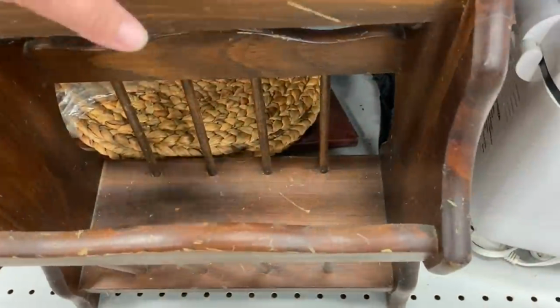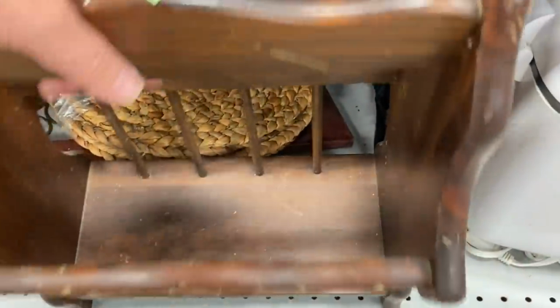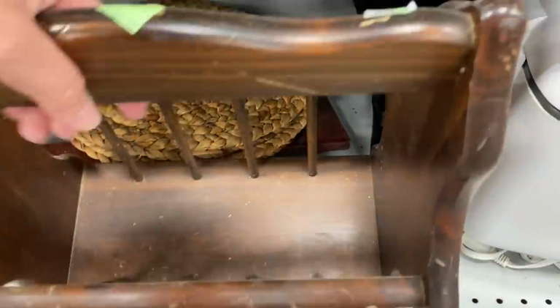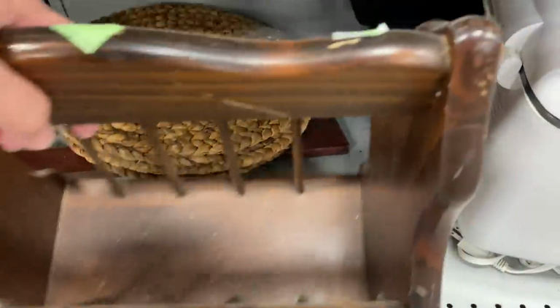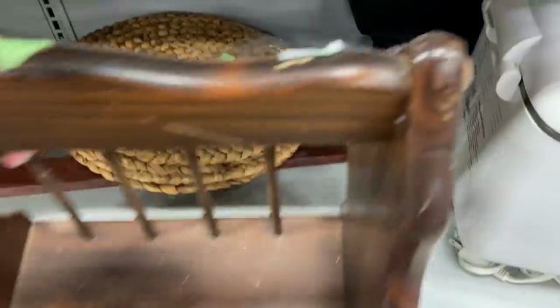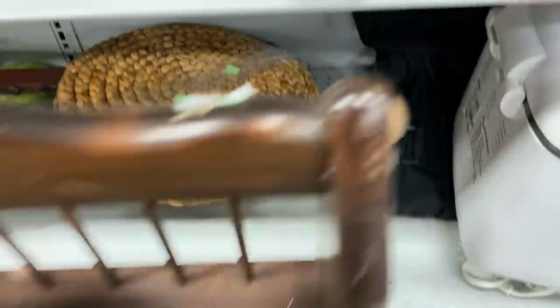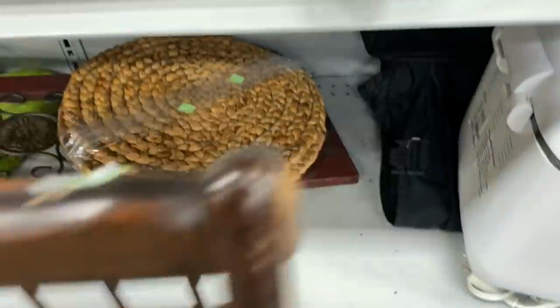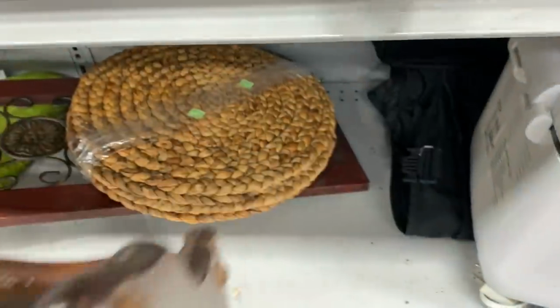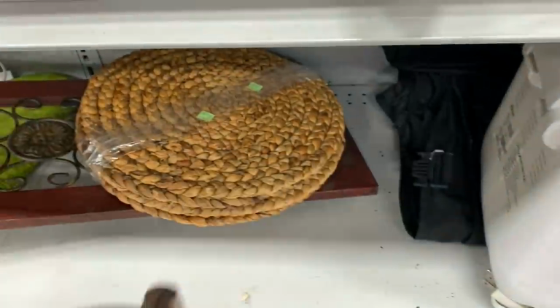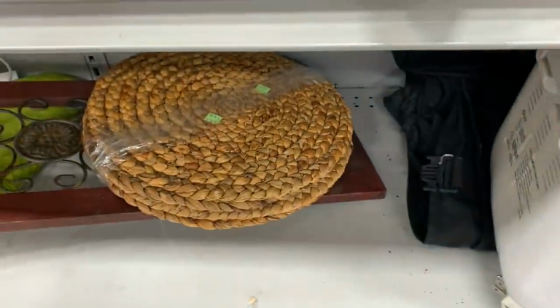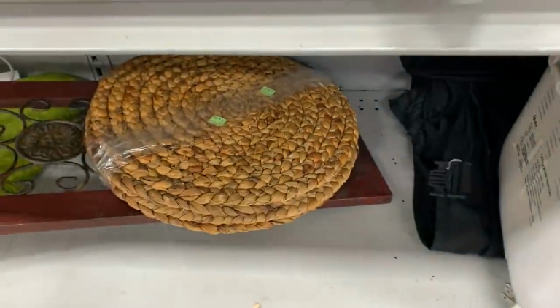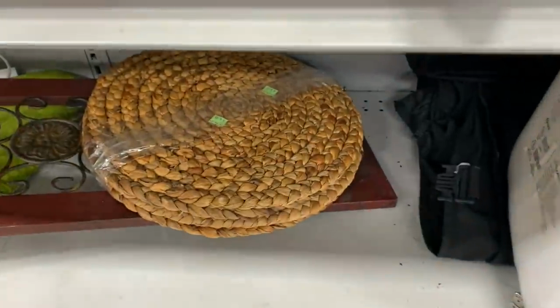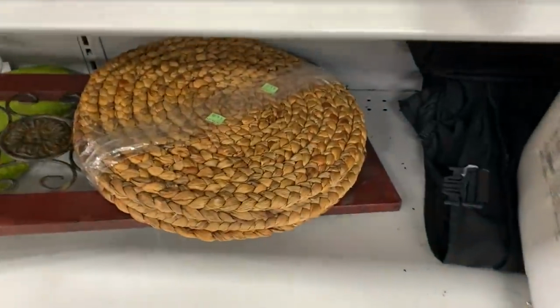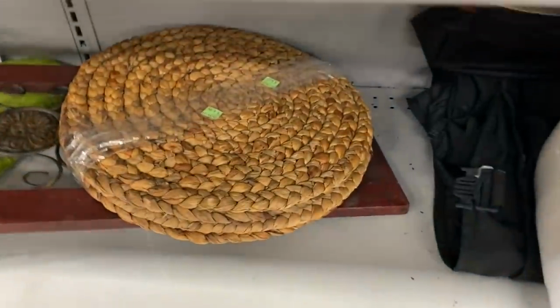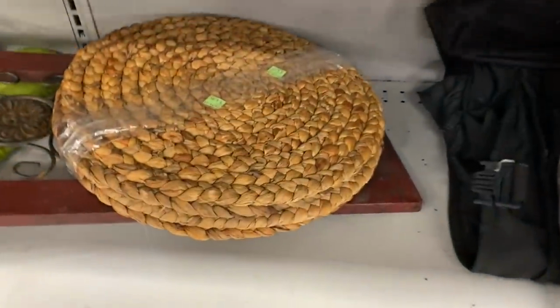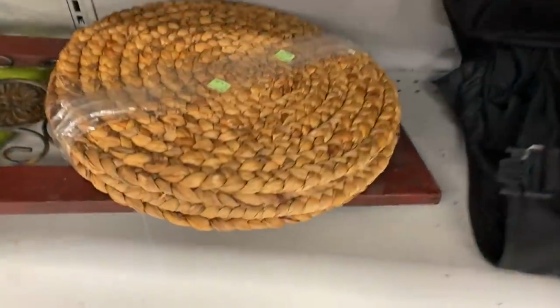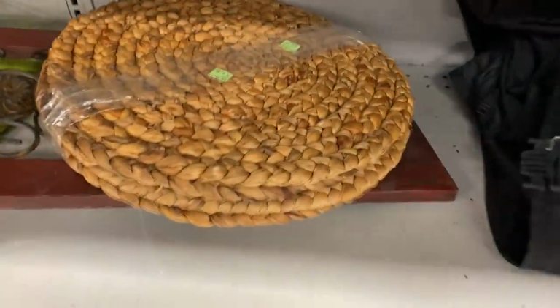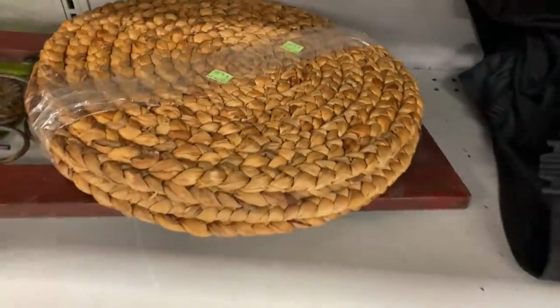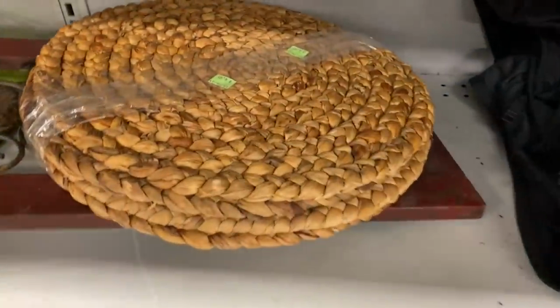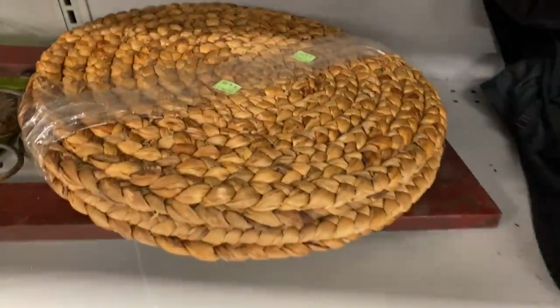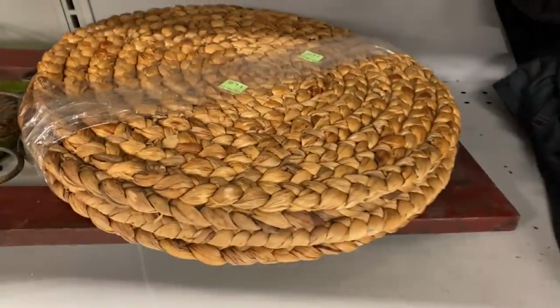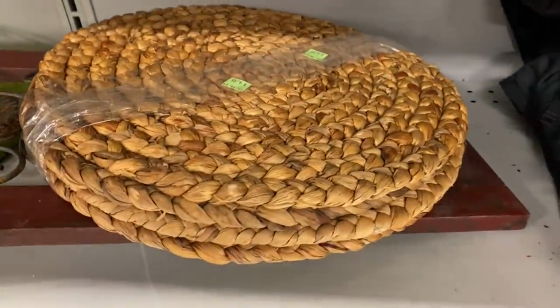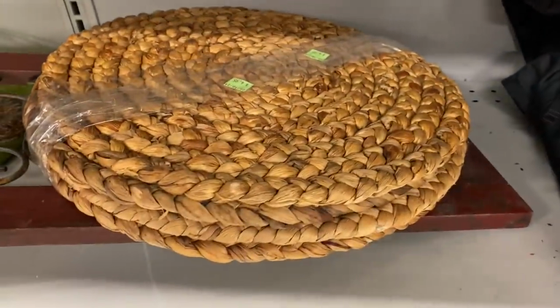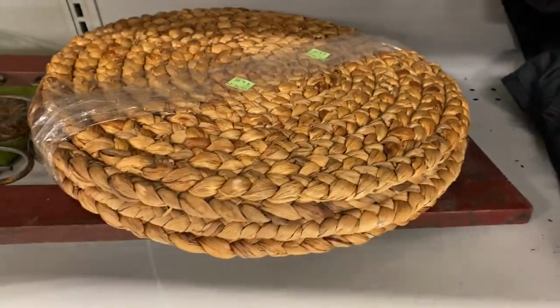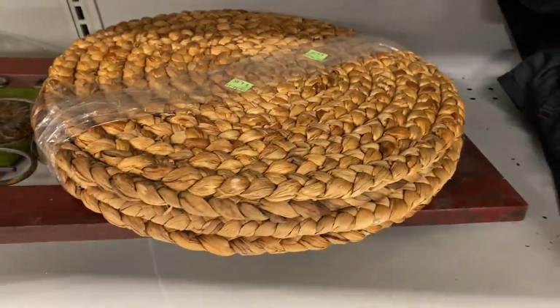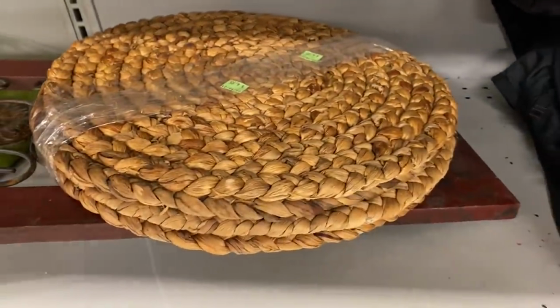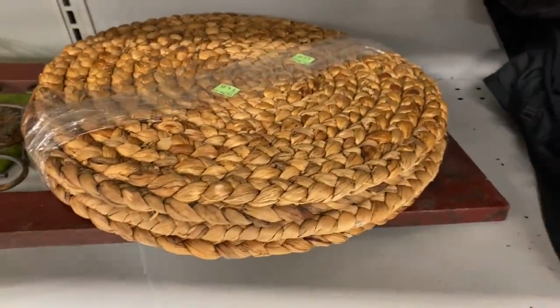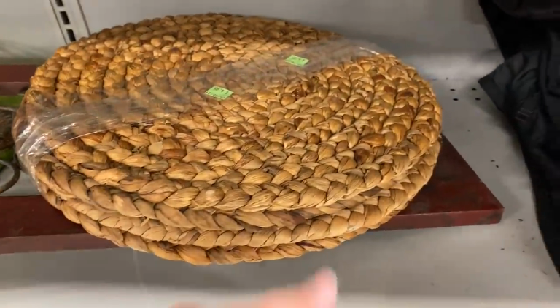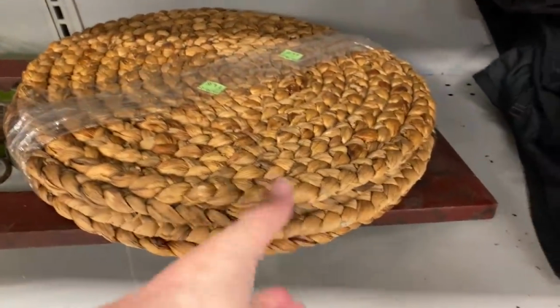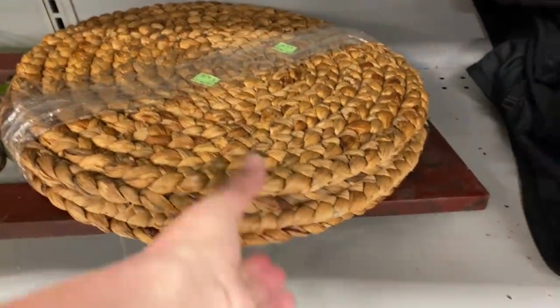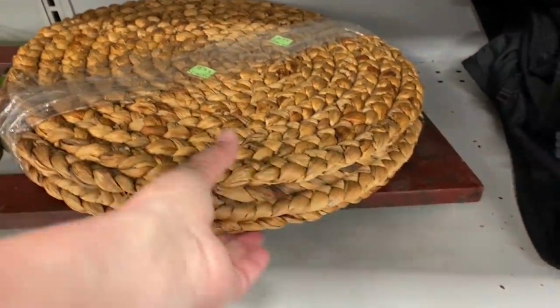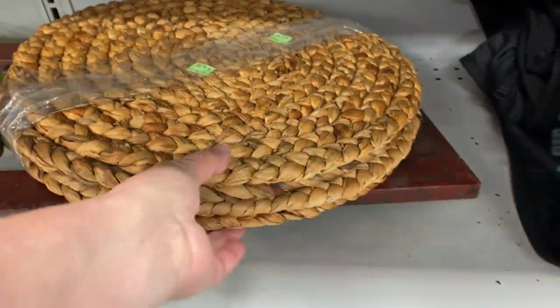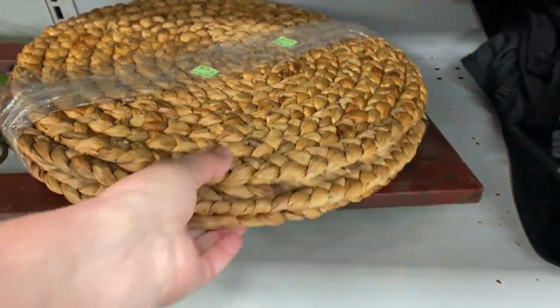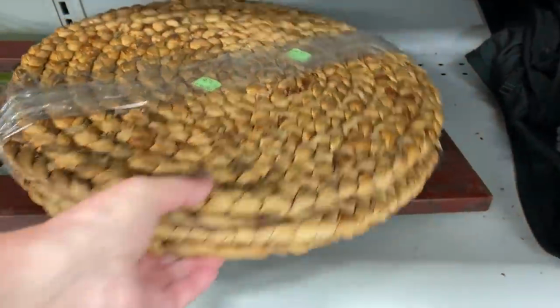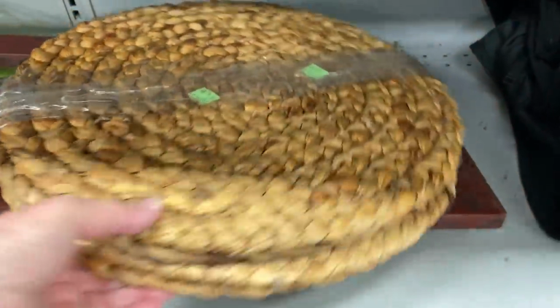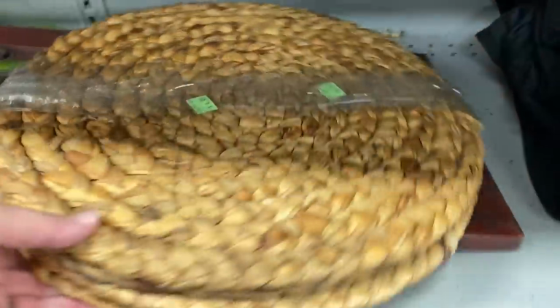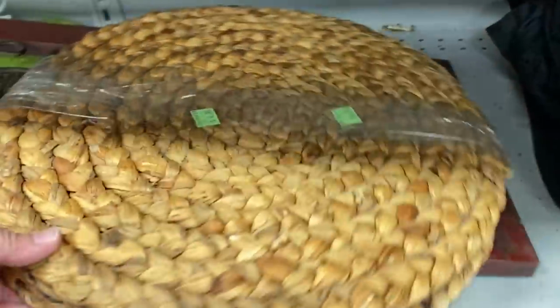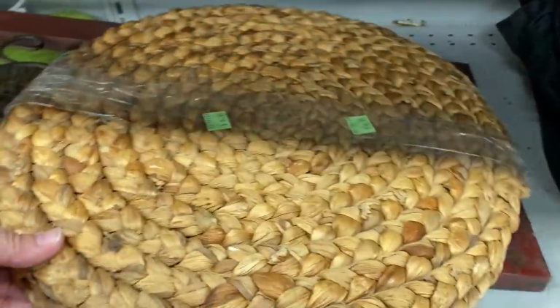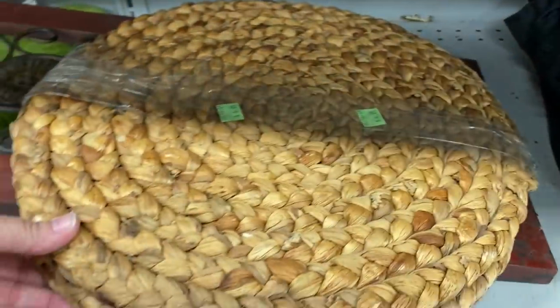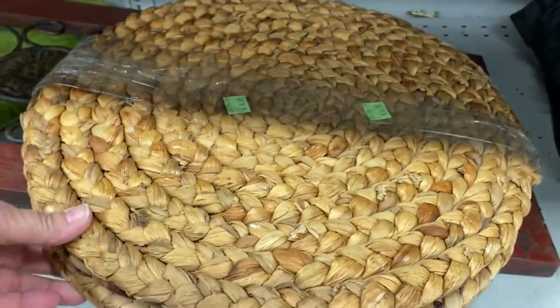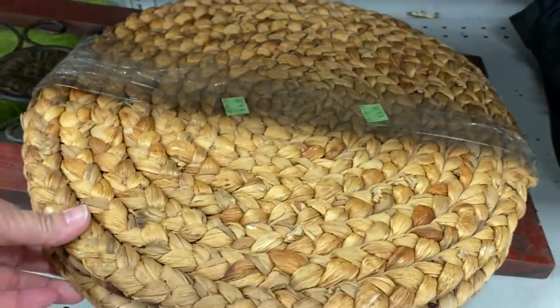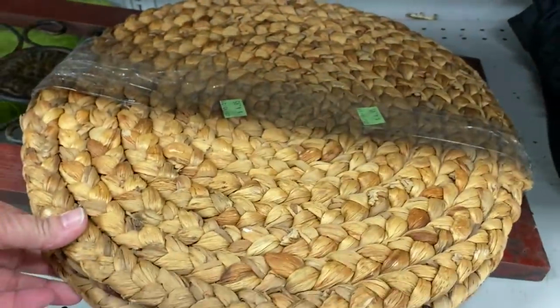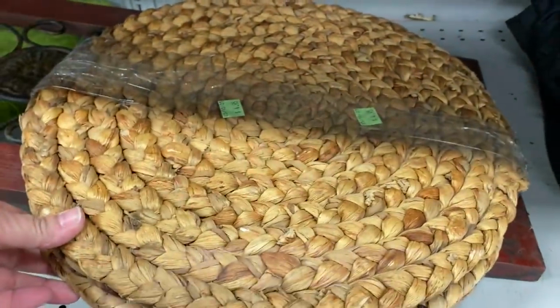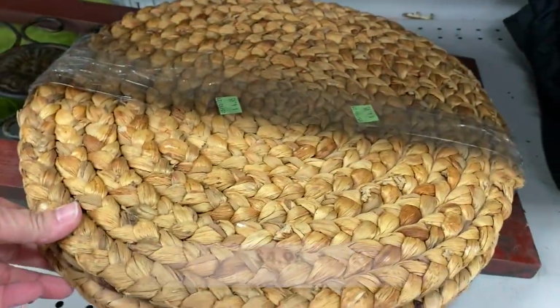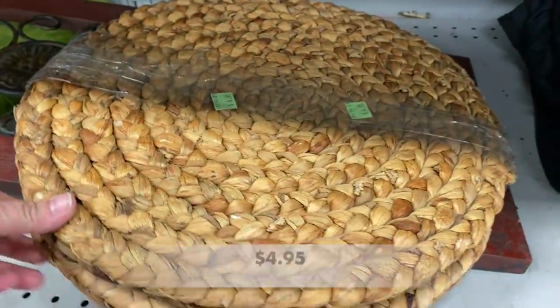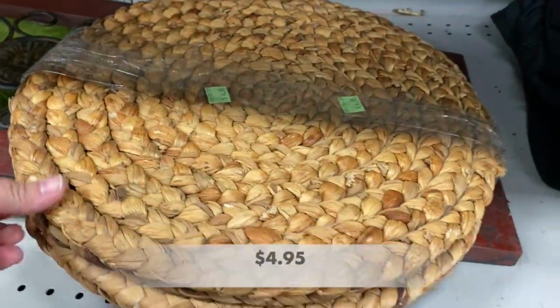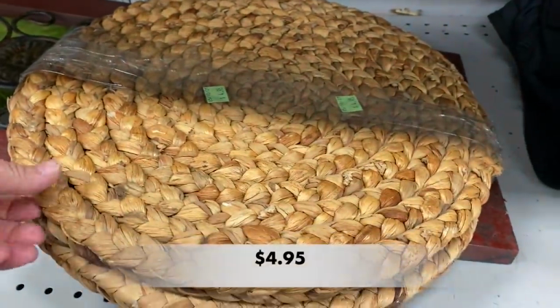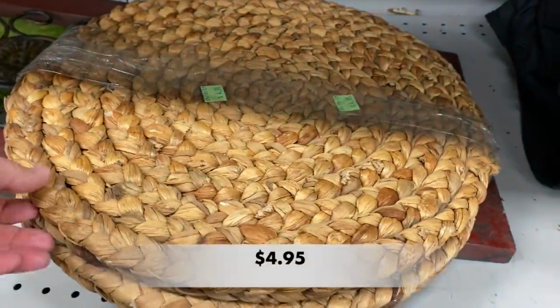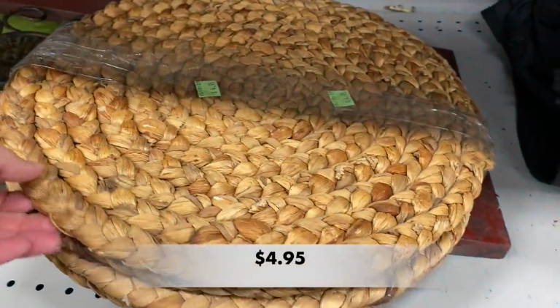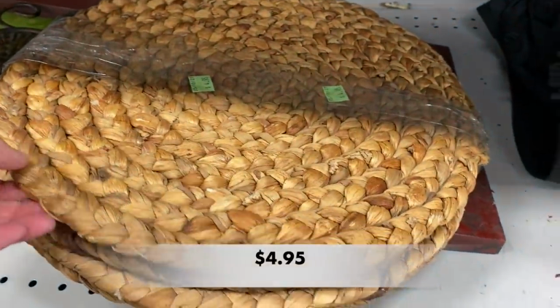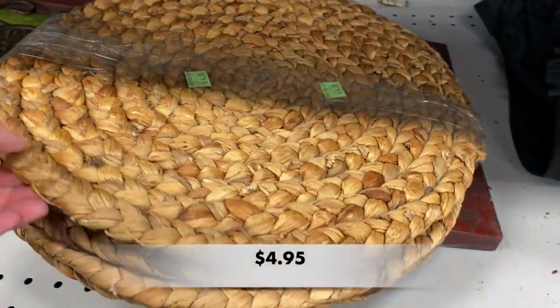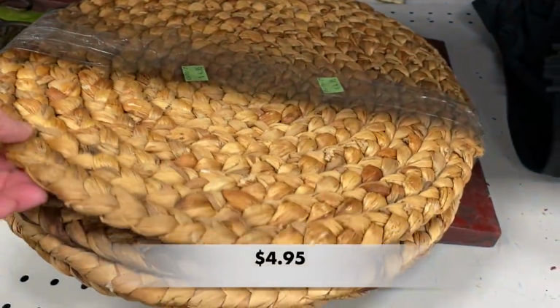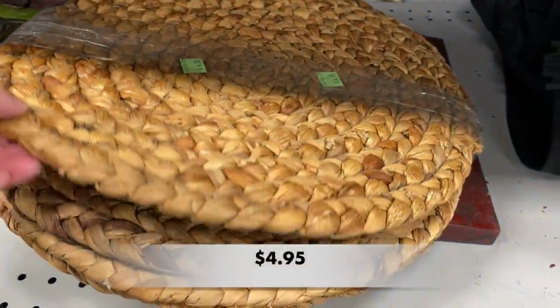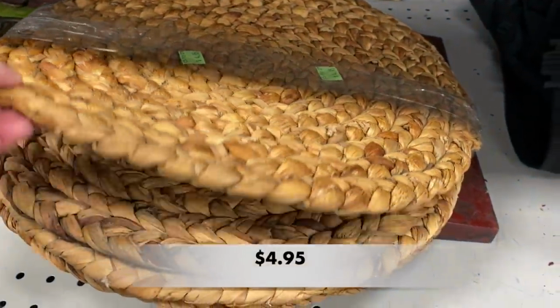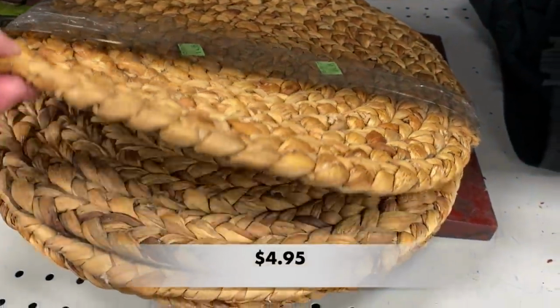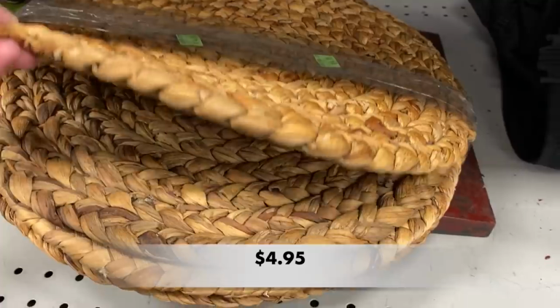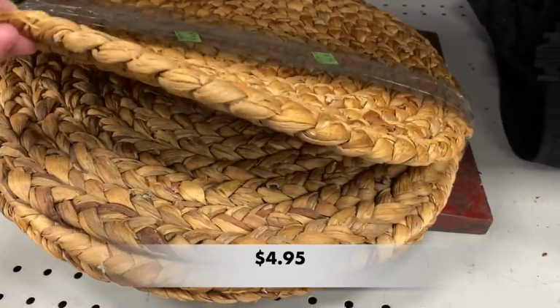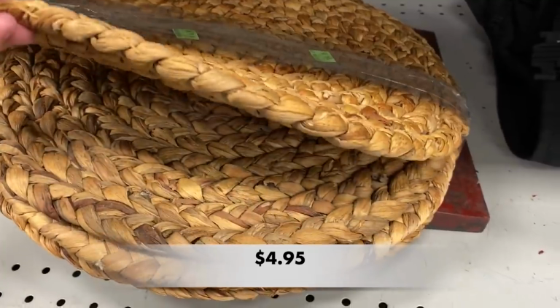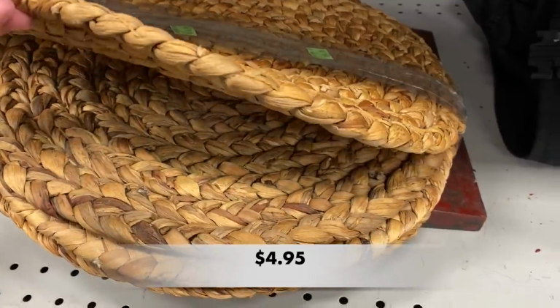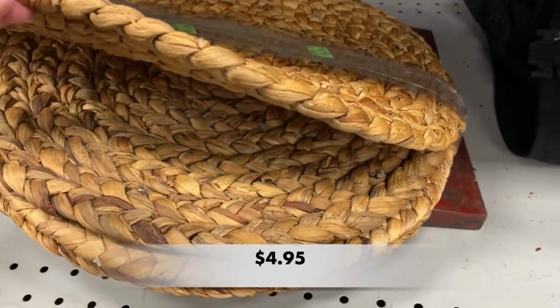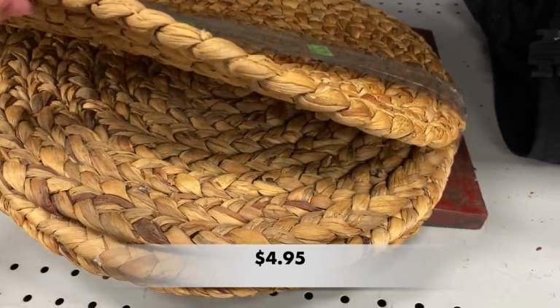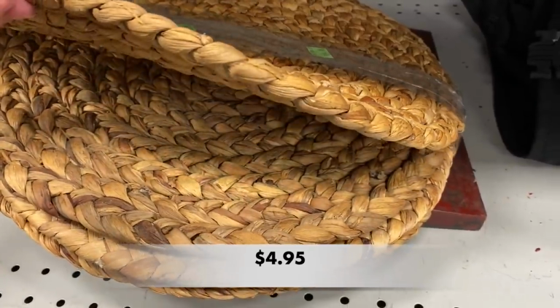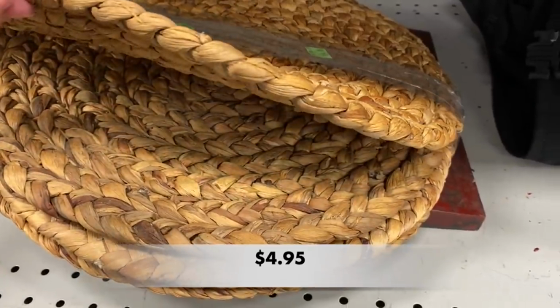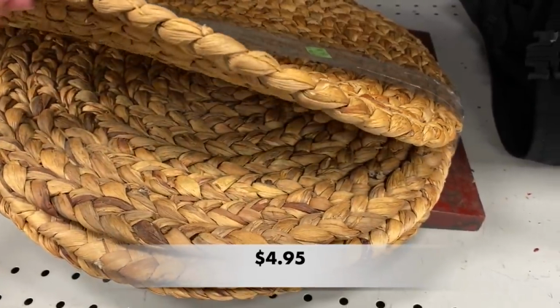These four round woven placemats look a little dirty to me, so I'll pass on these.